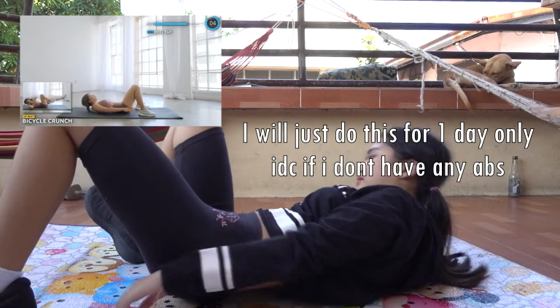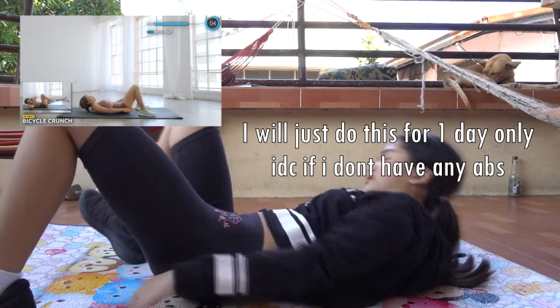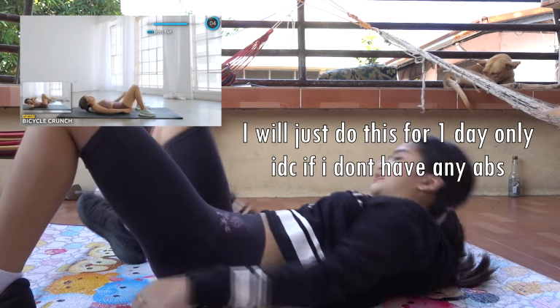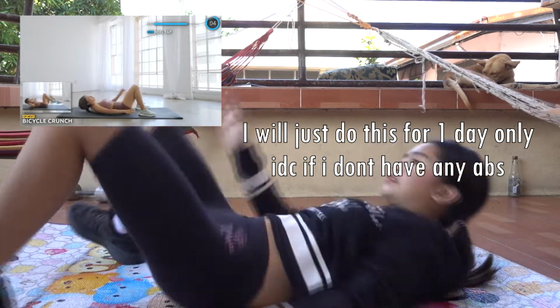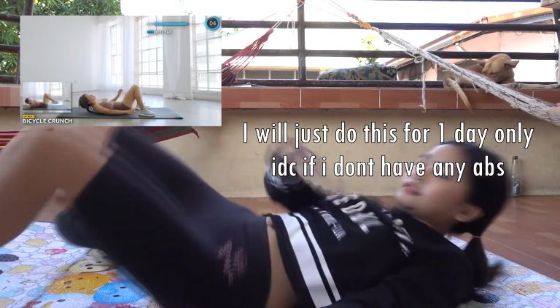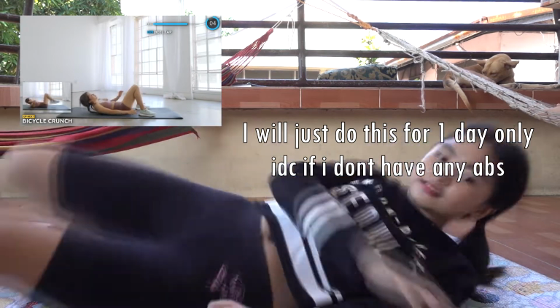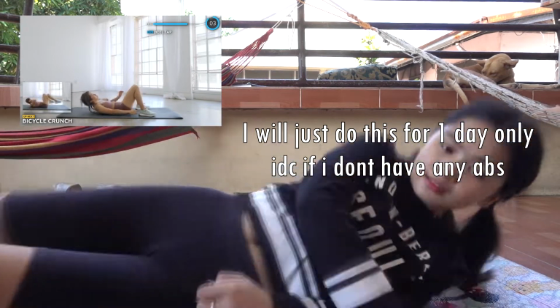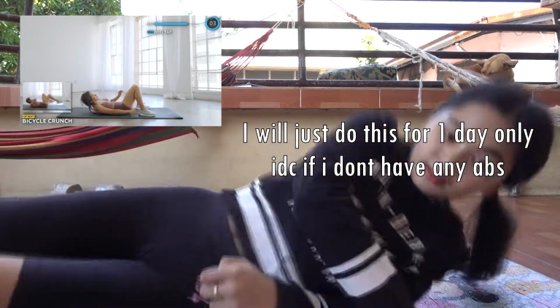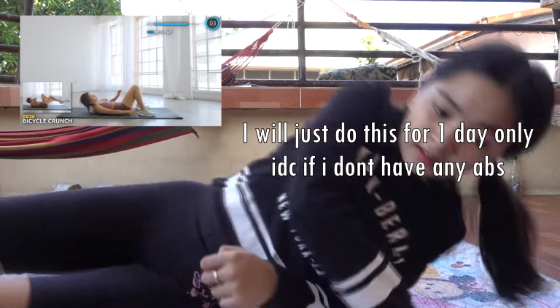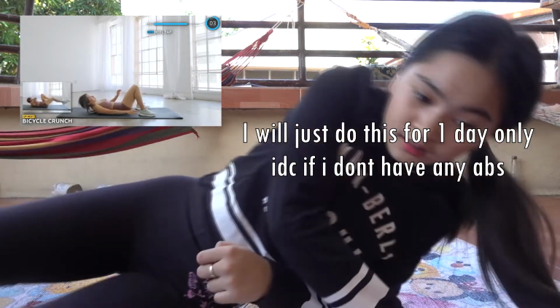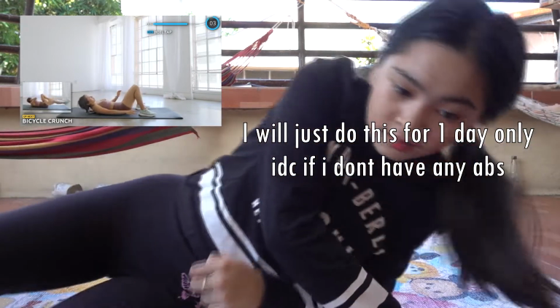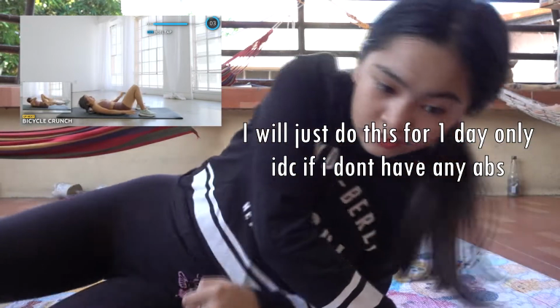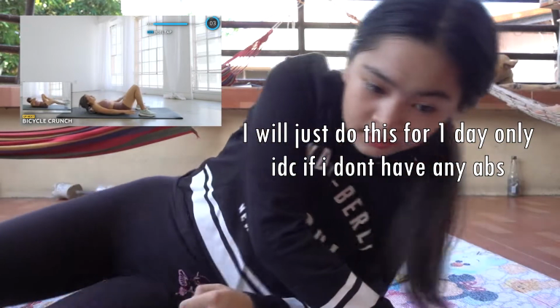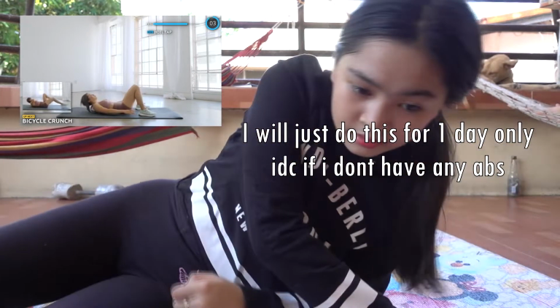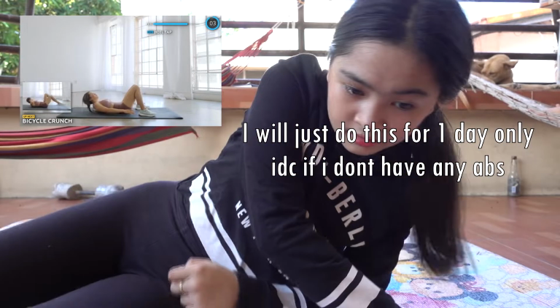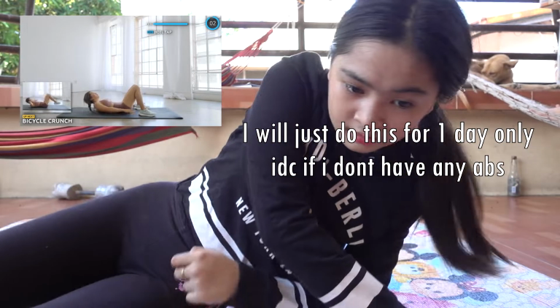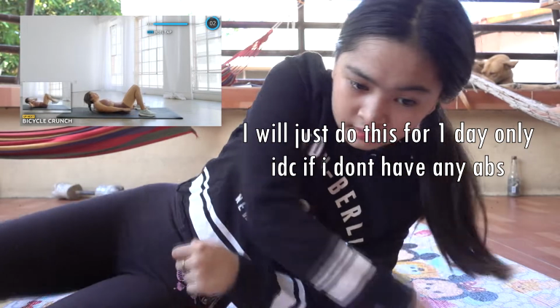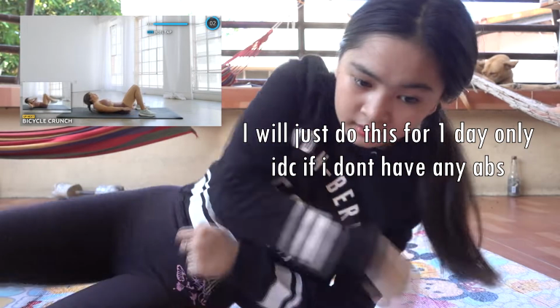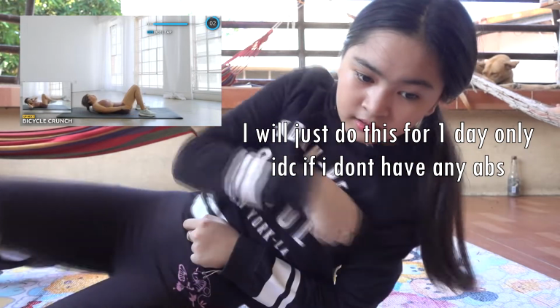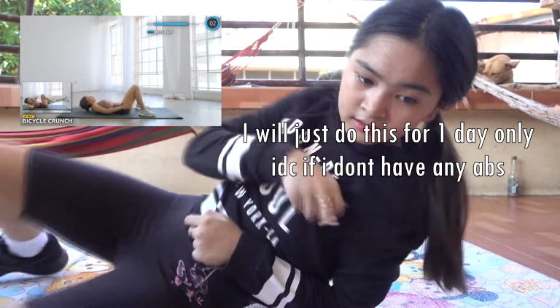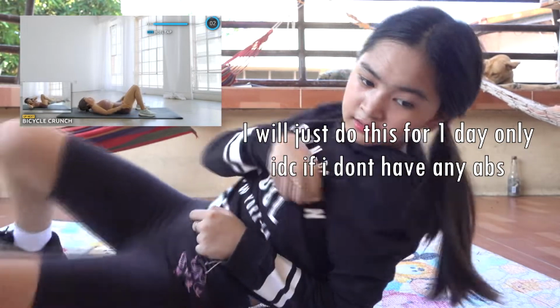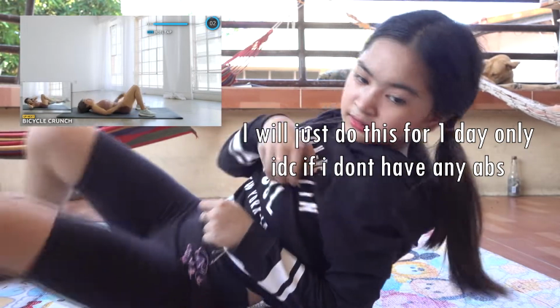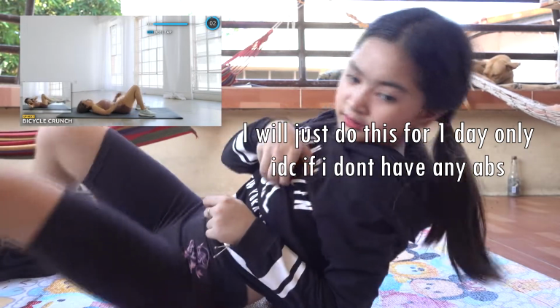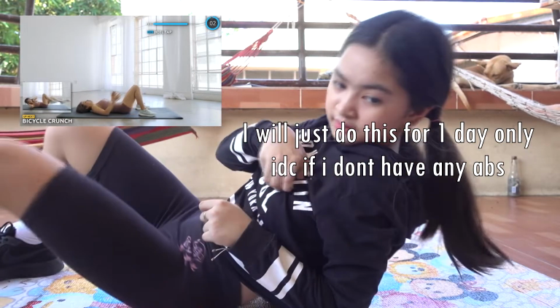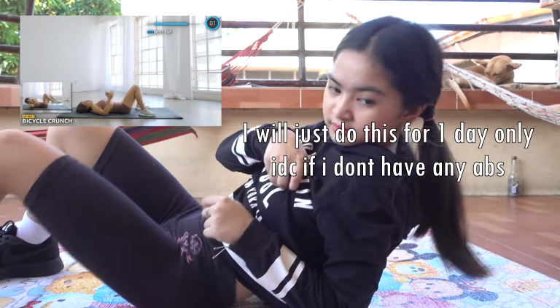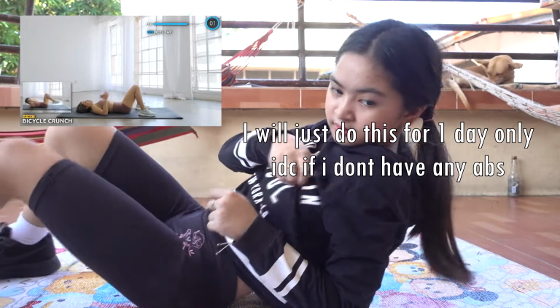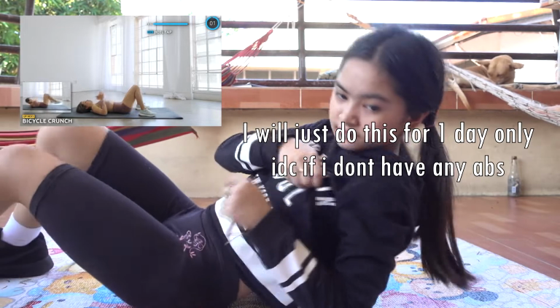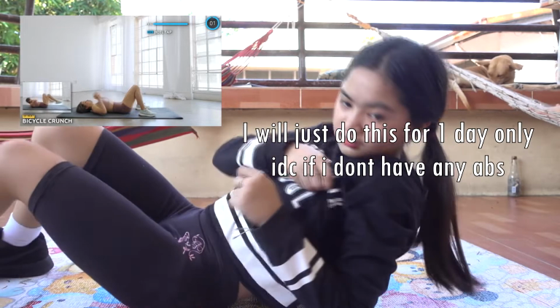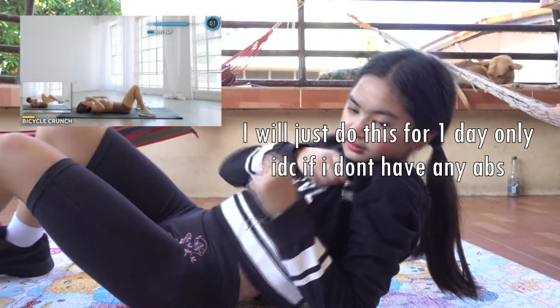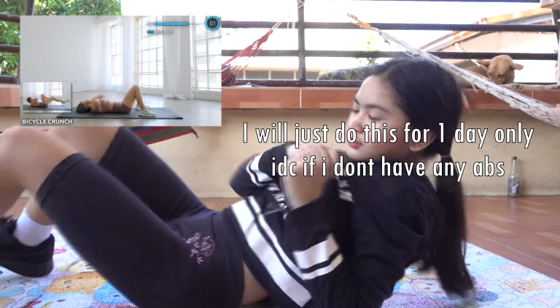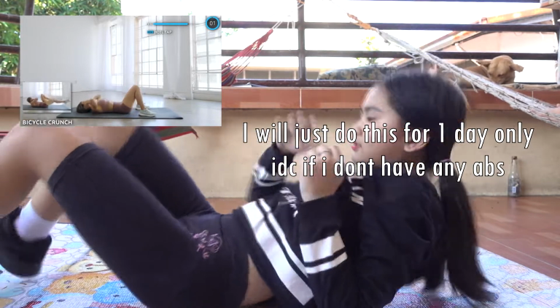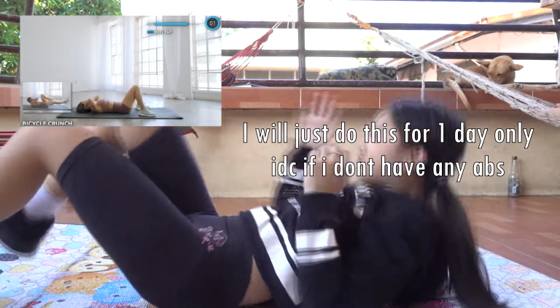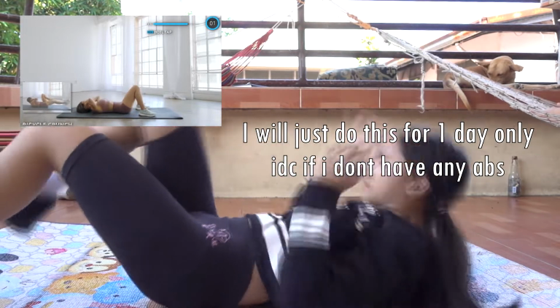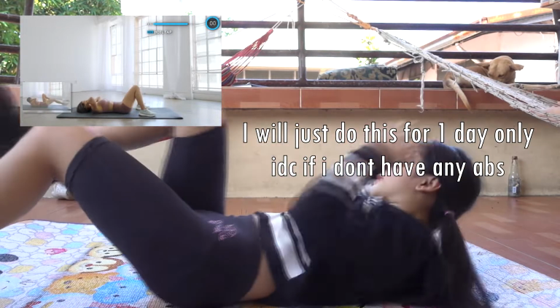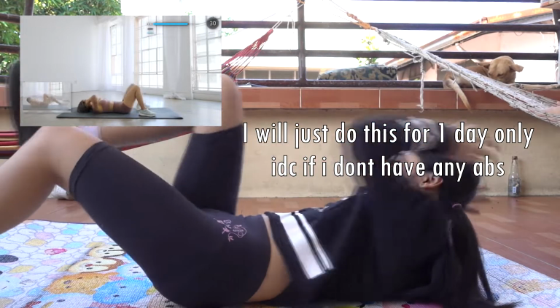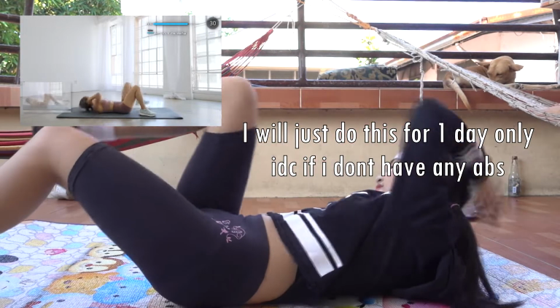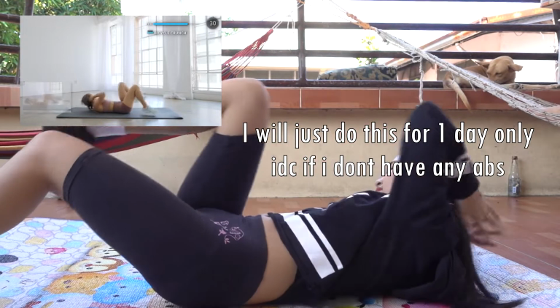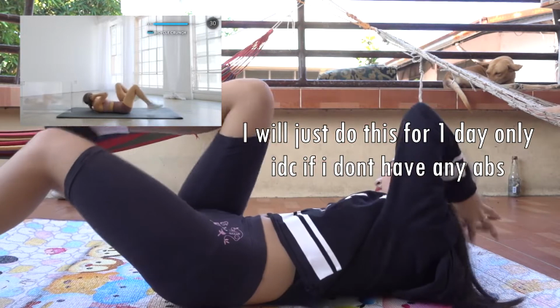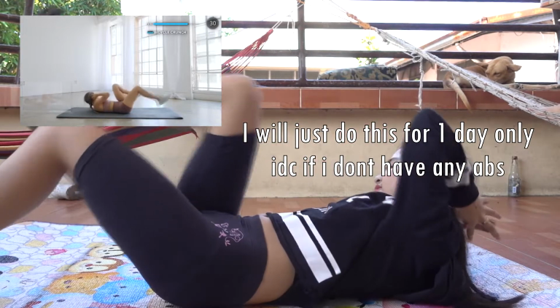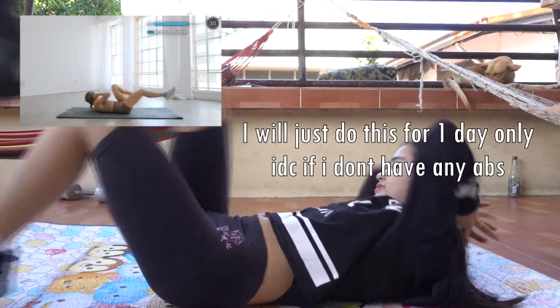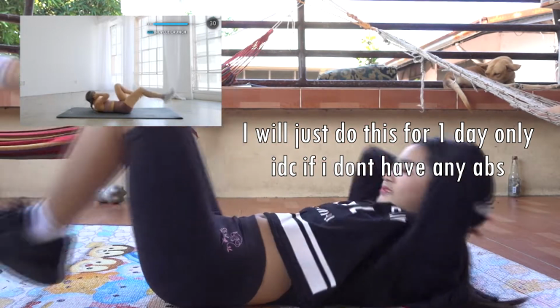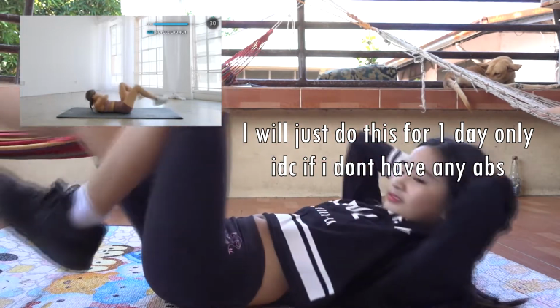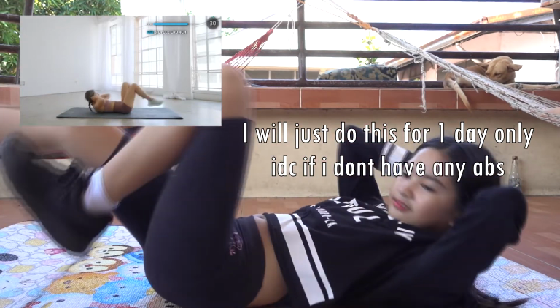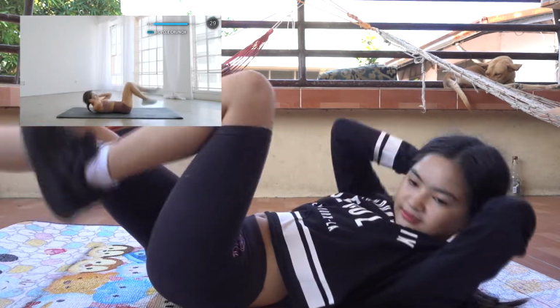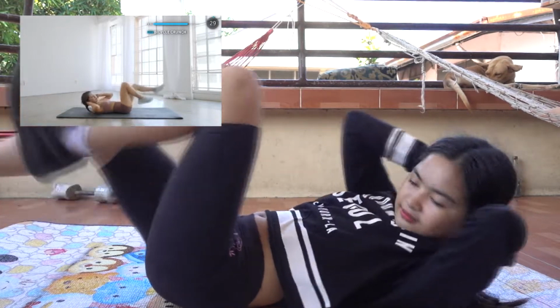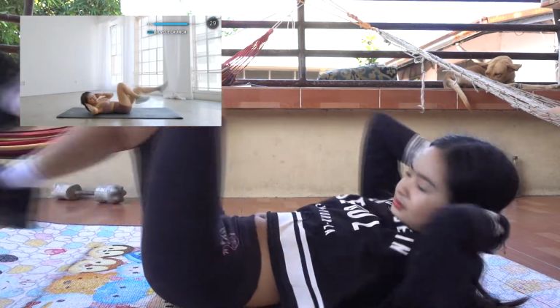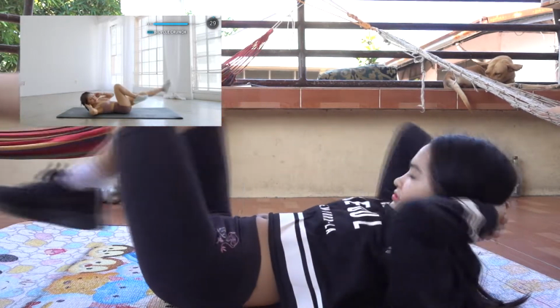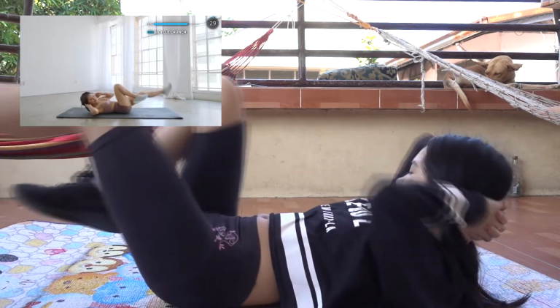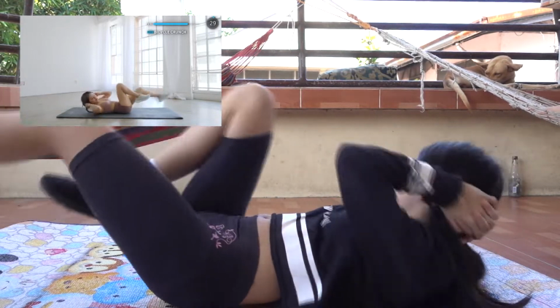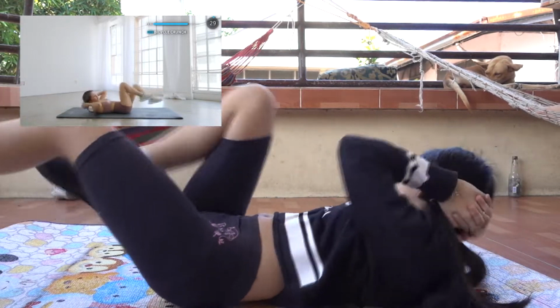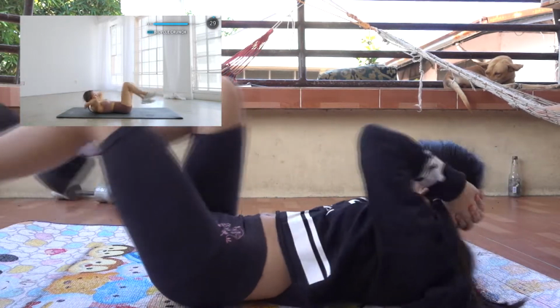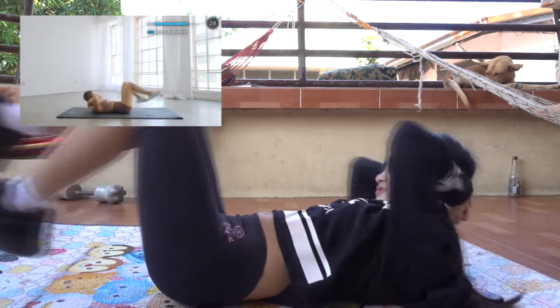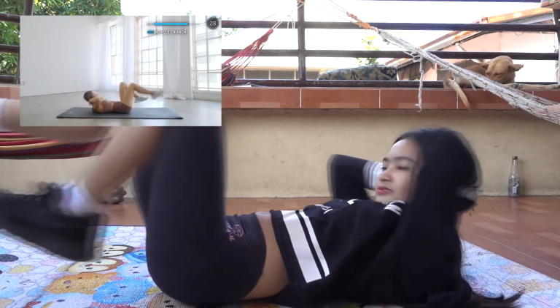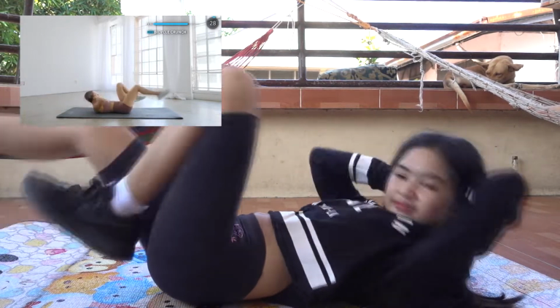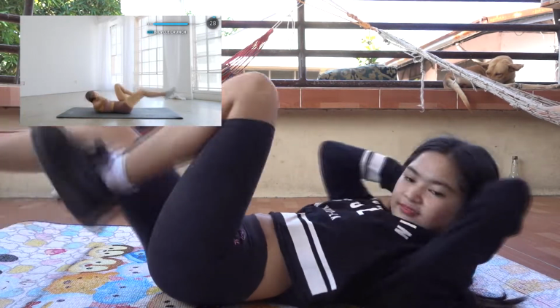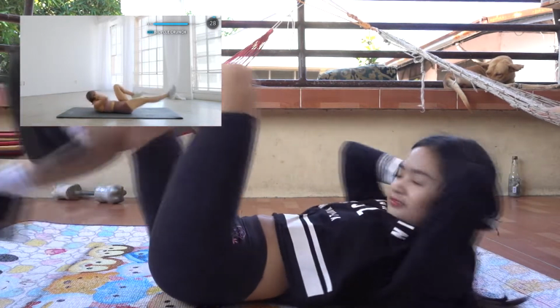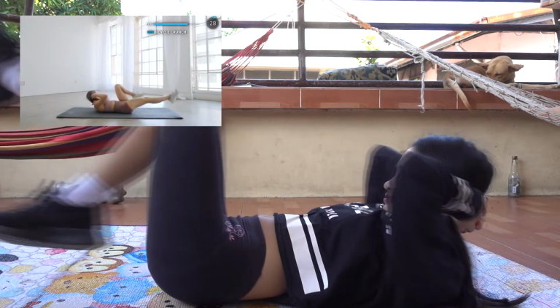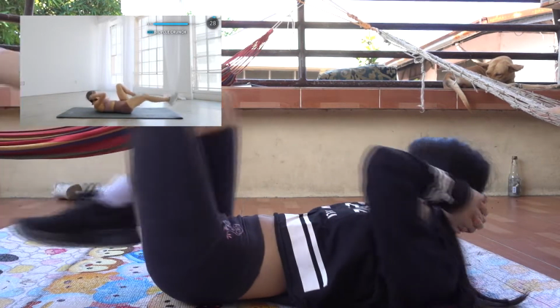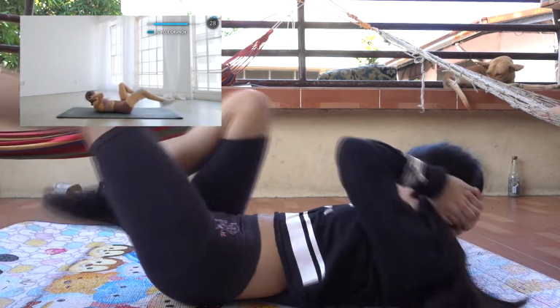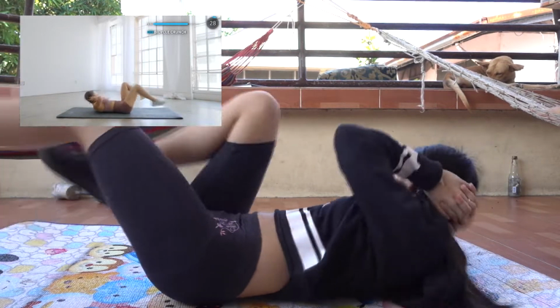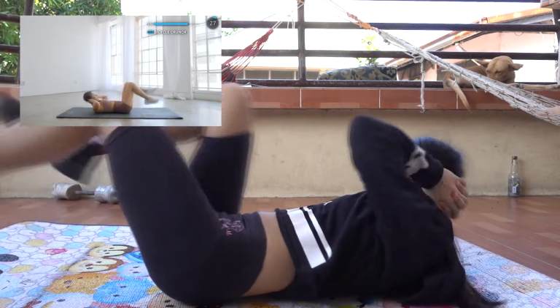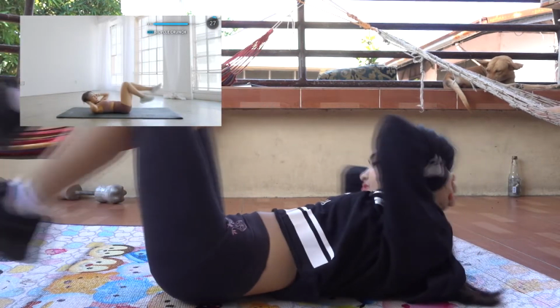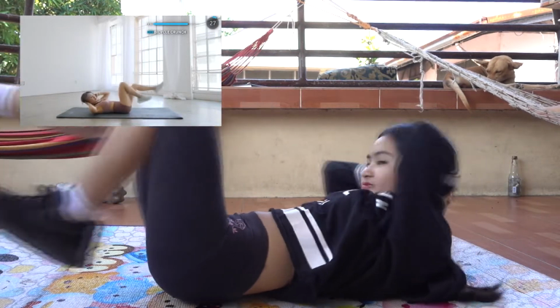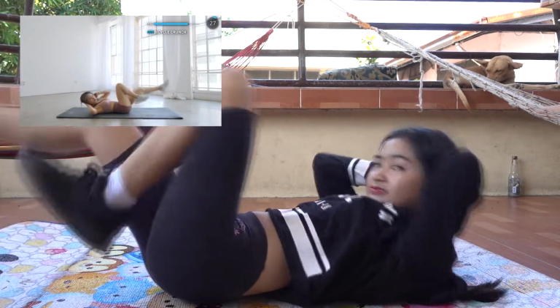Straight away we have bicycle crunch. I know I'm really pushing you guys here but we are almost done with the workout. Keep going.